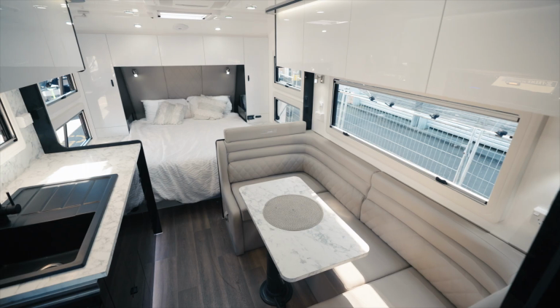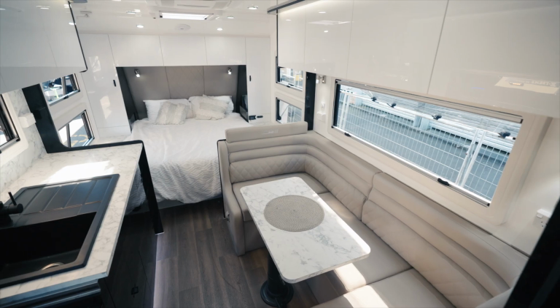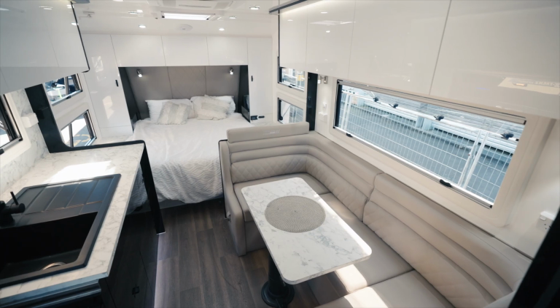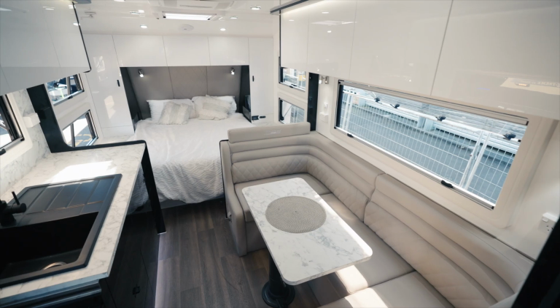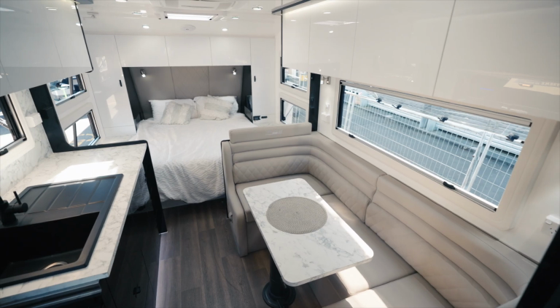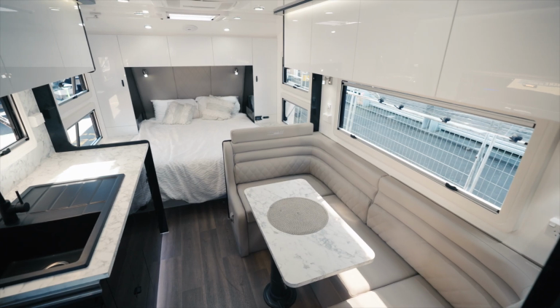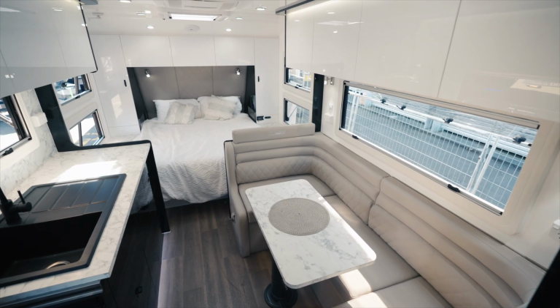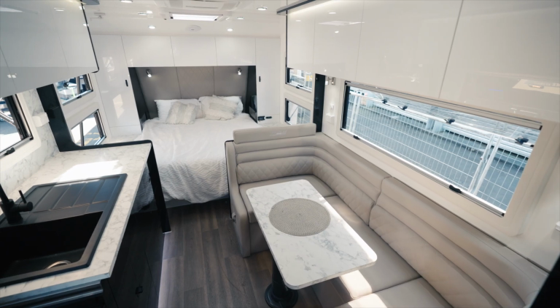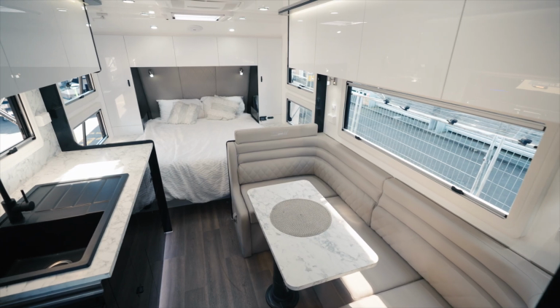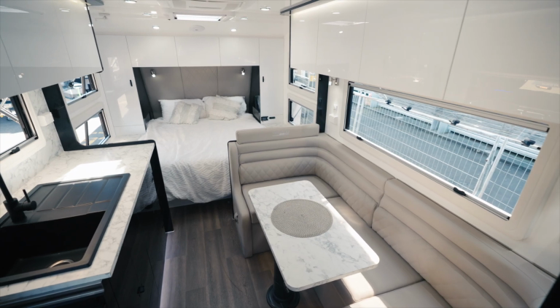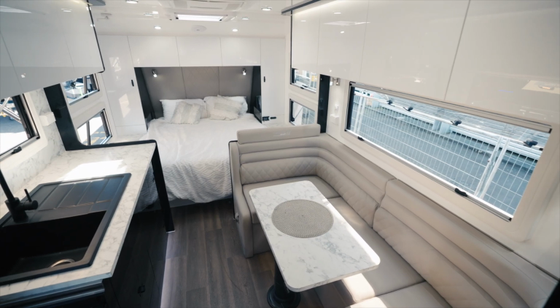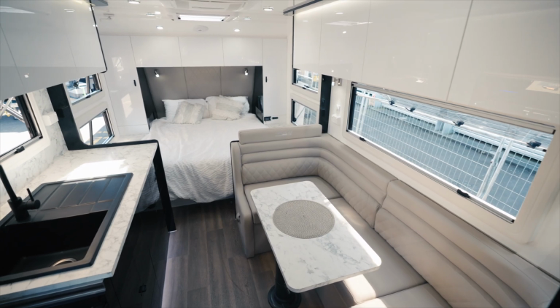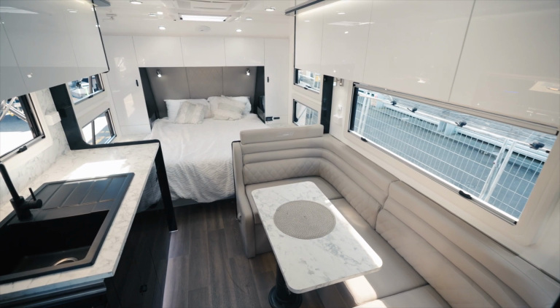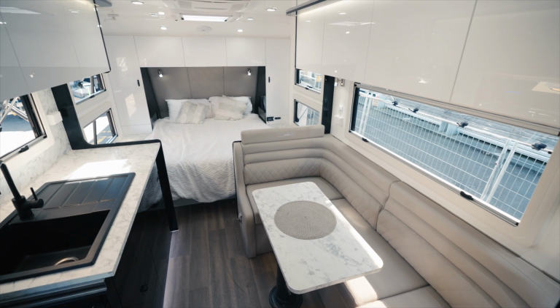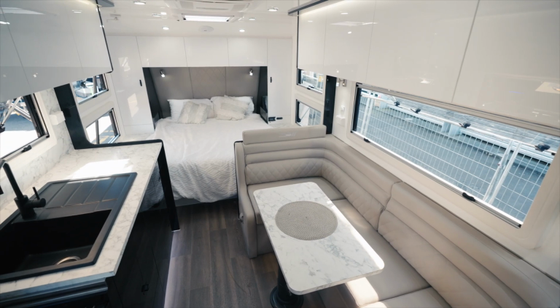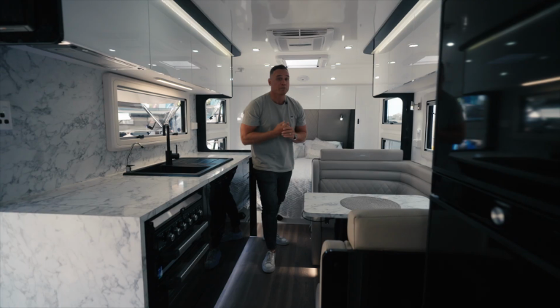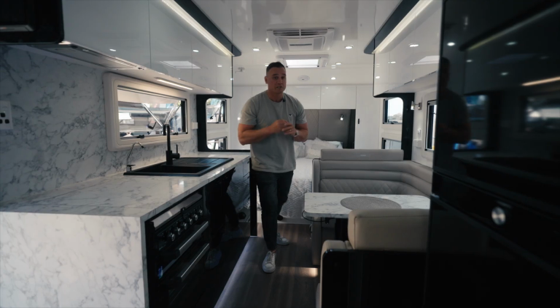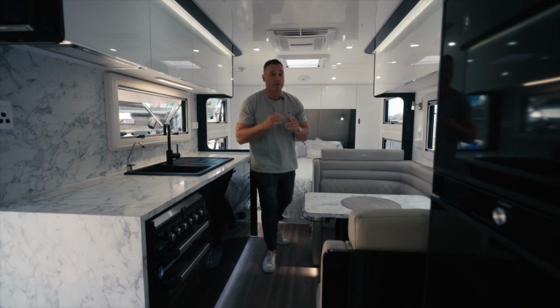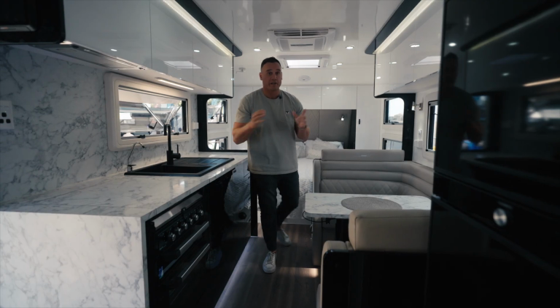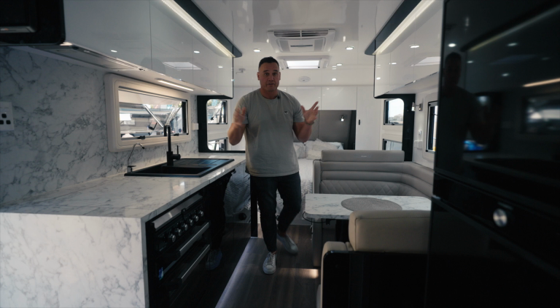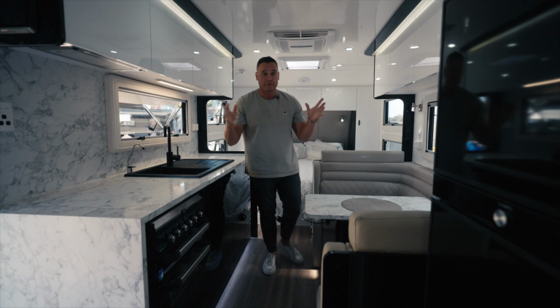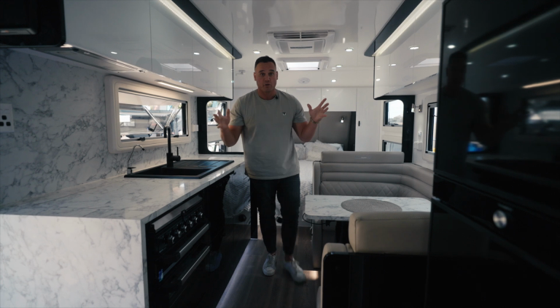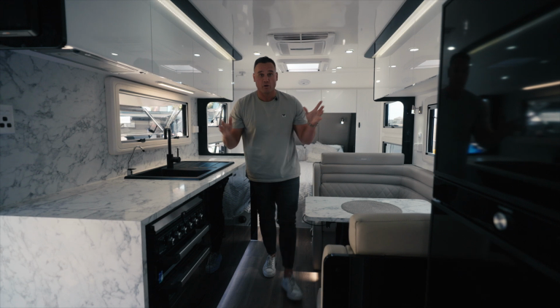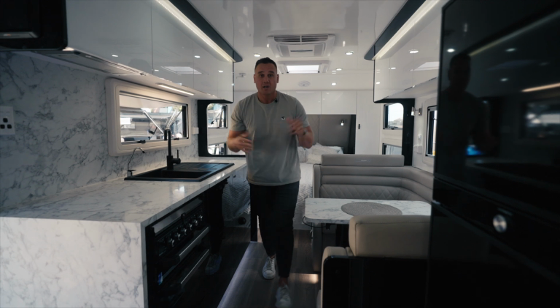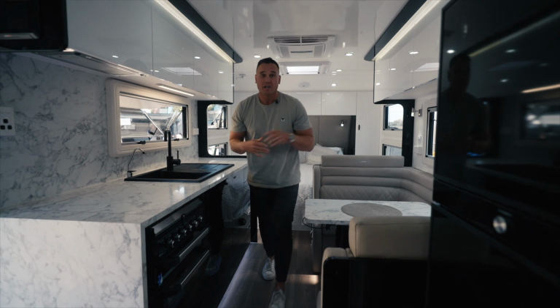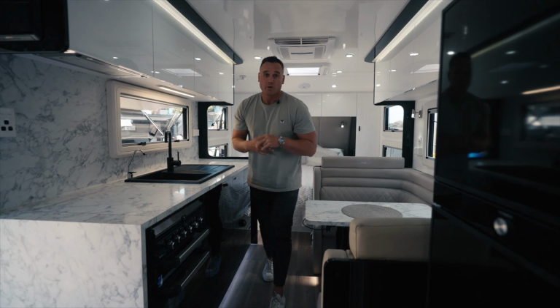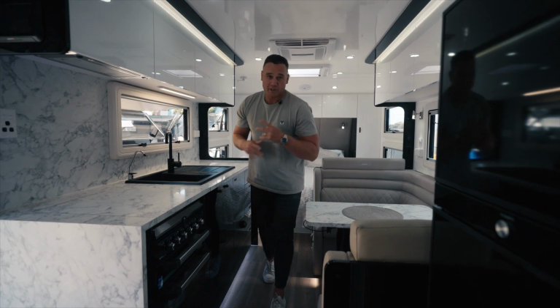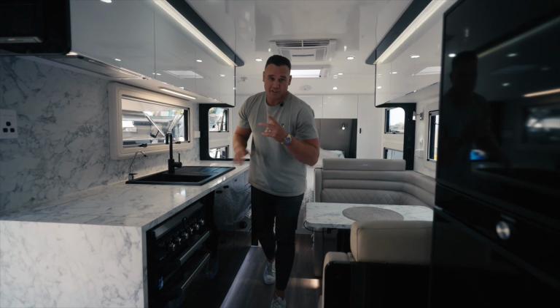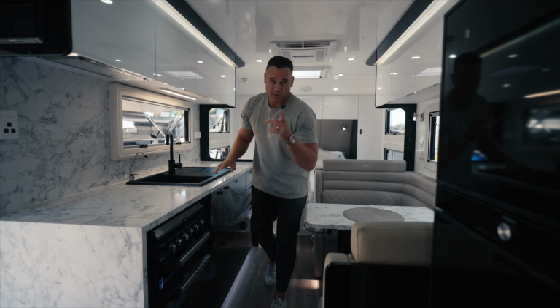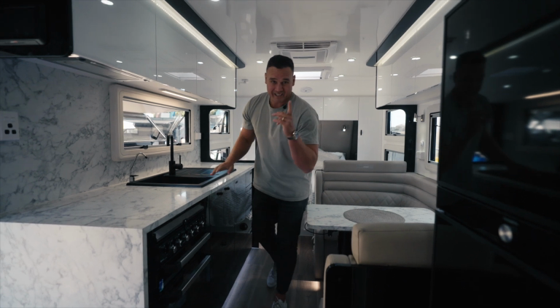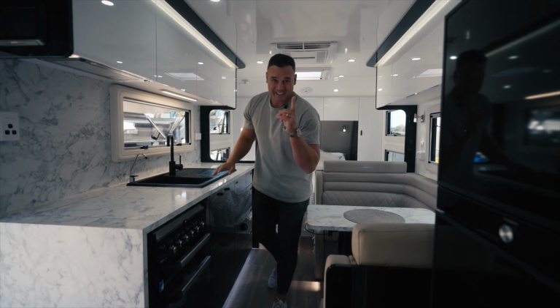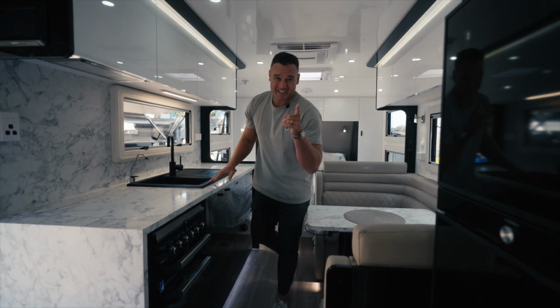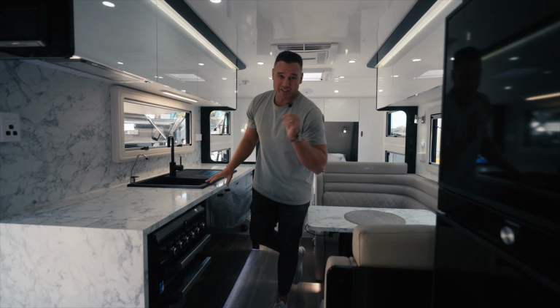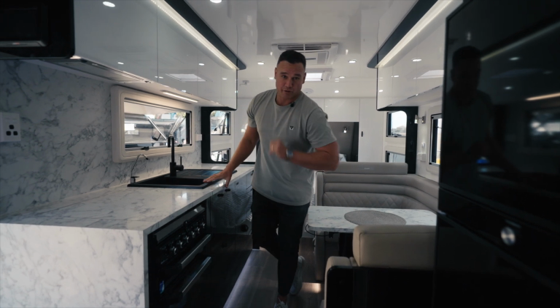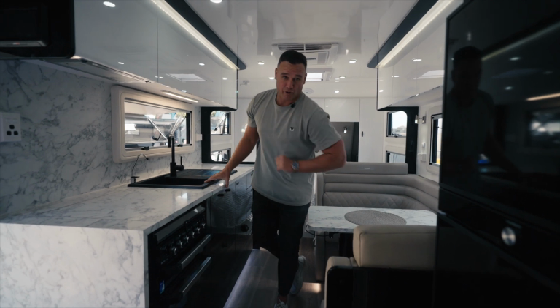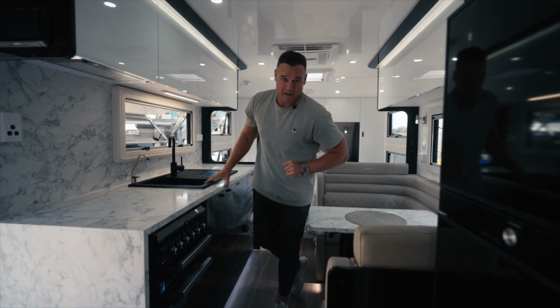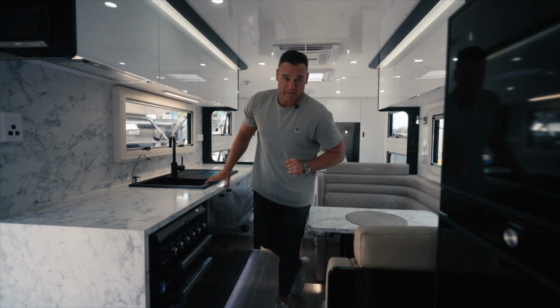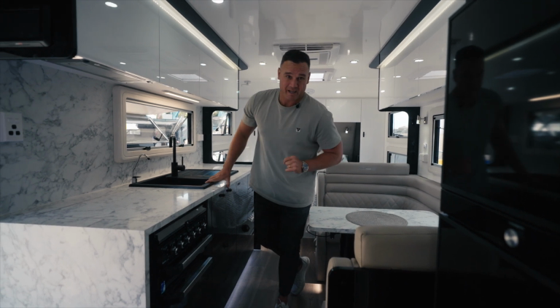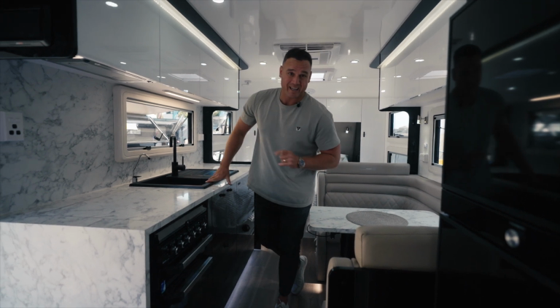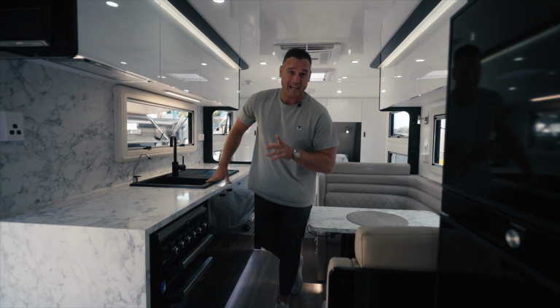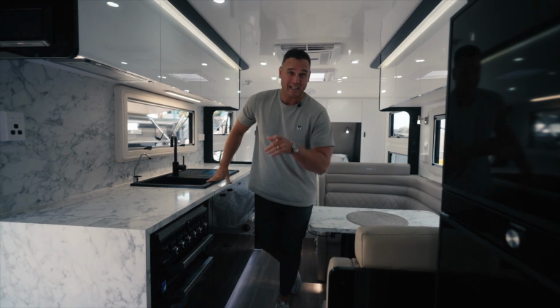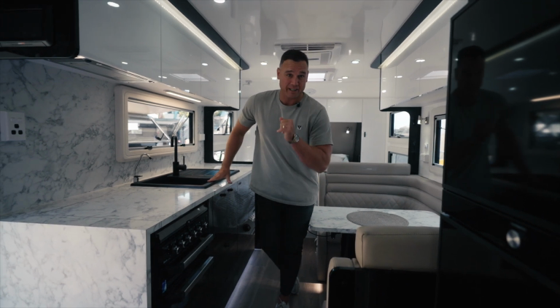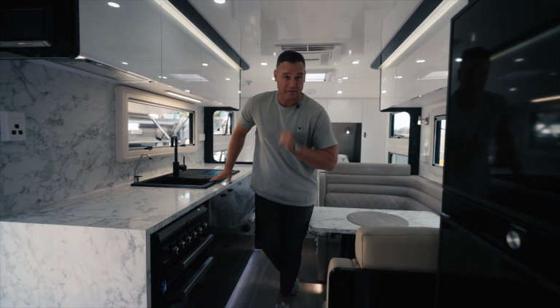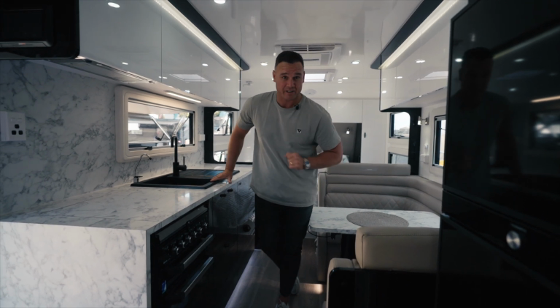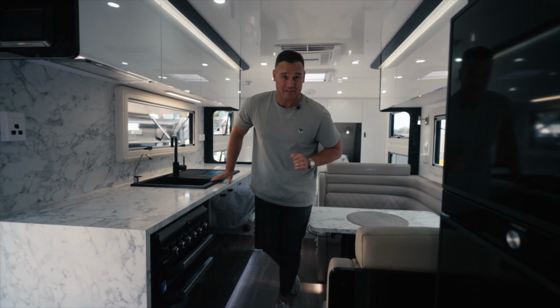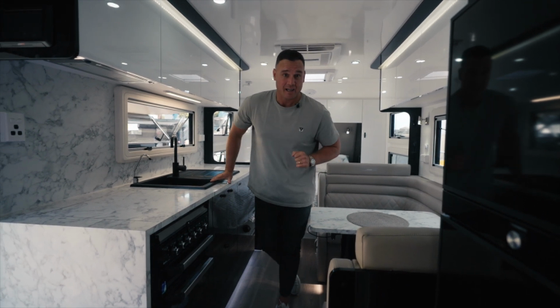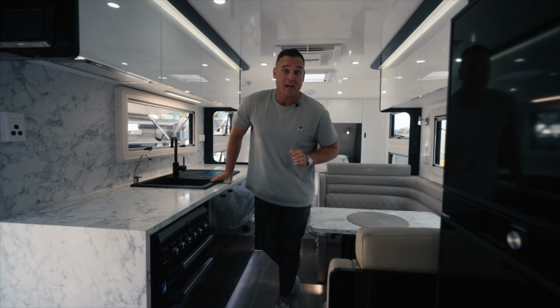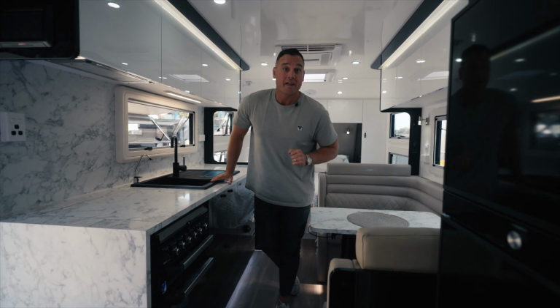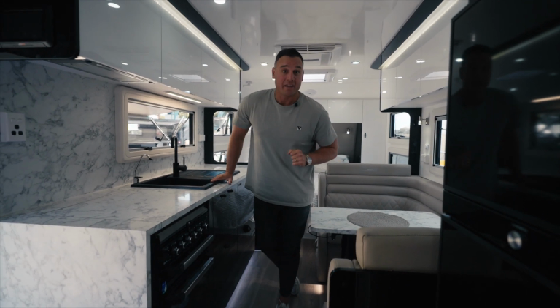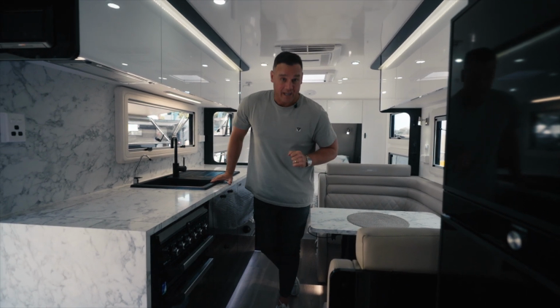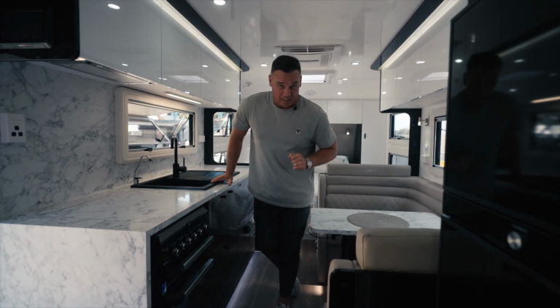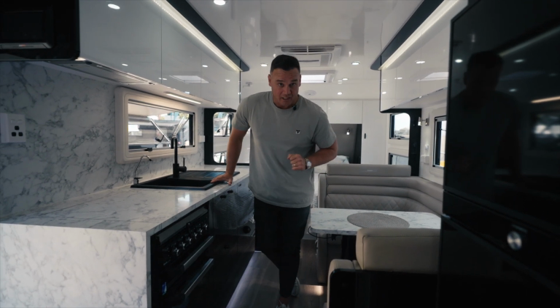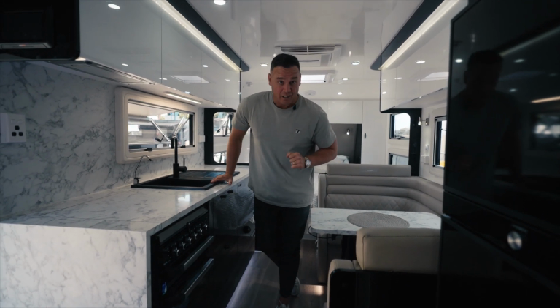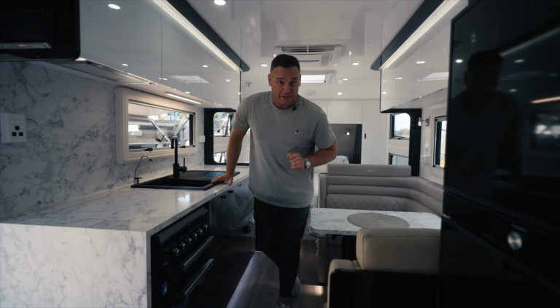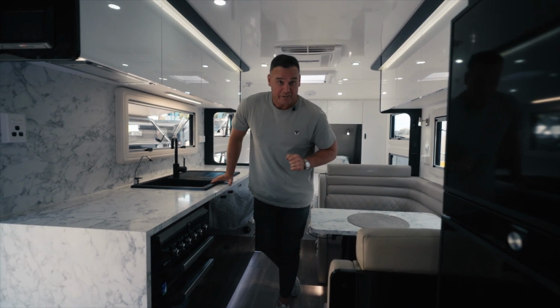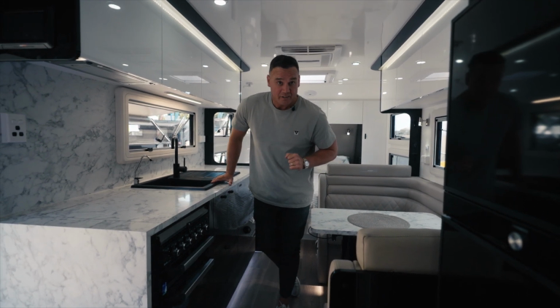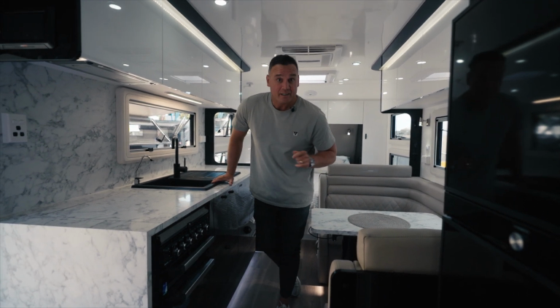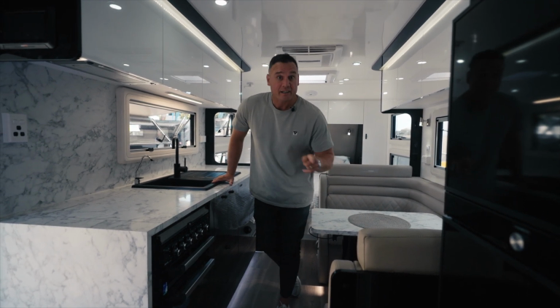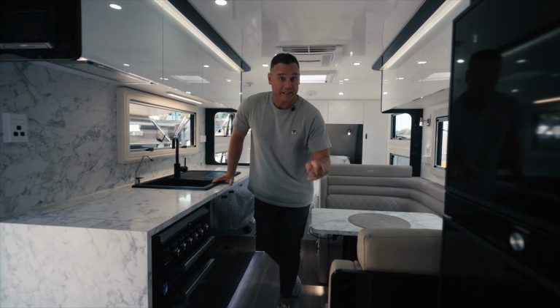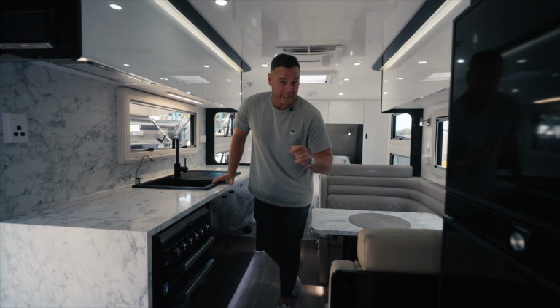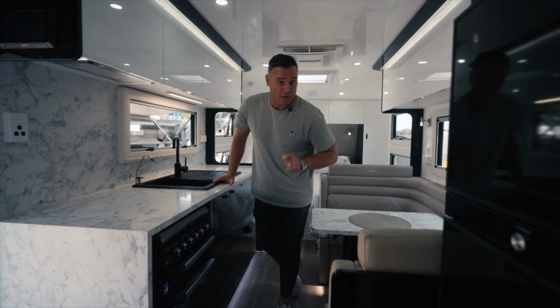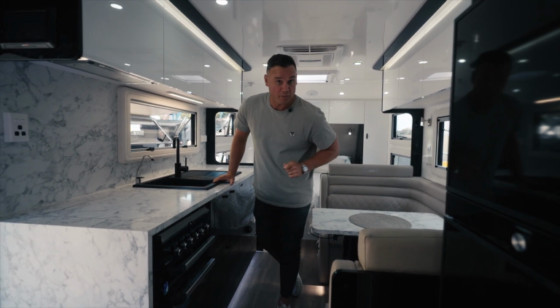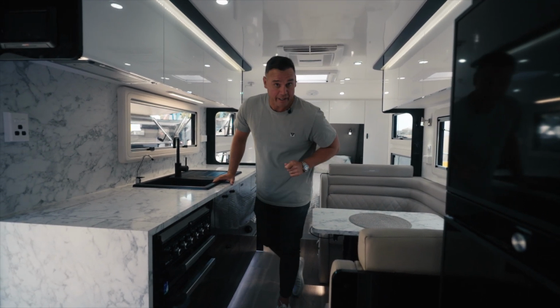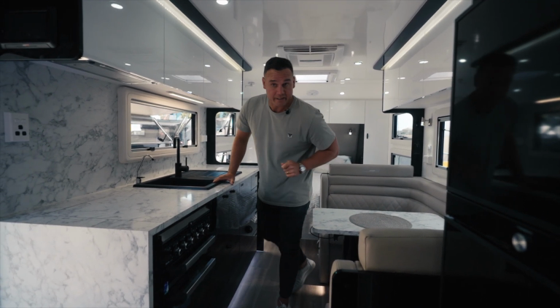This is the caravan I will be trading for once my kids grow up and leave us the hell alone.